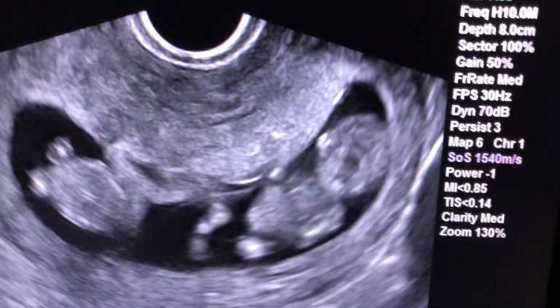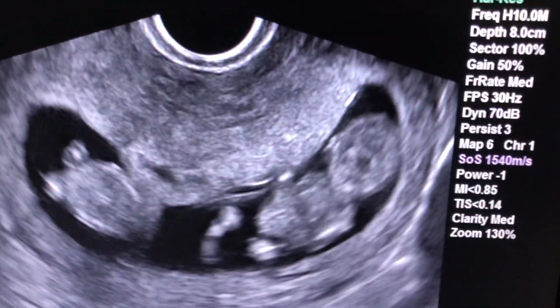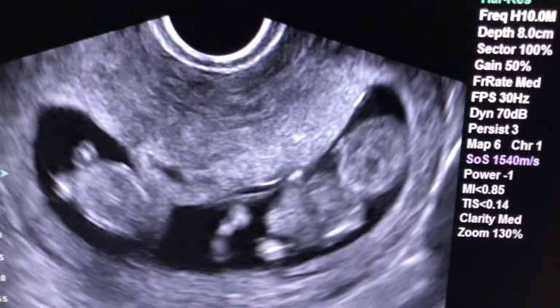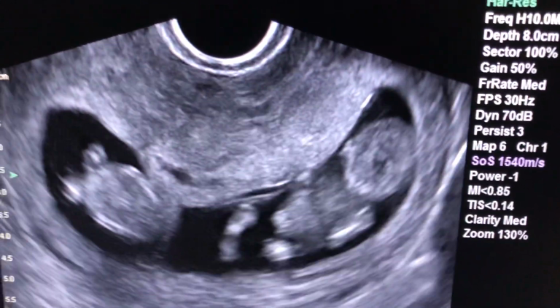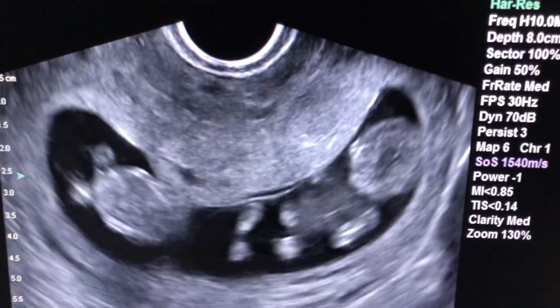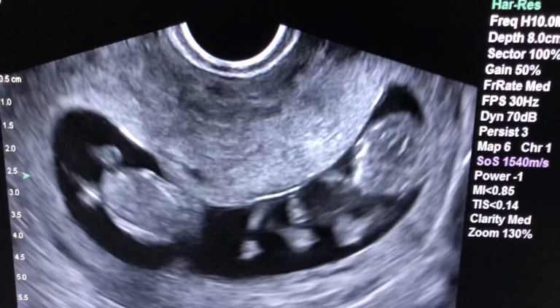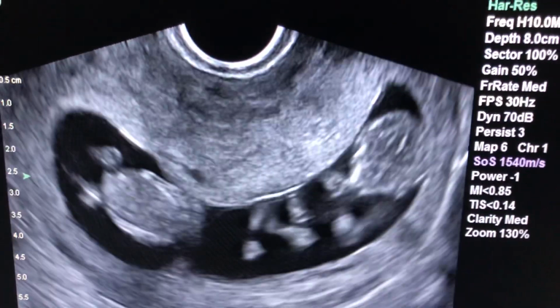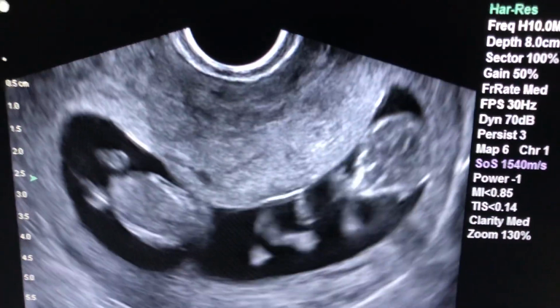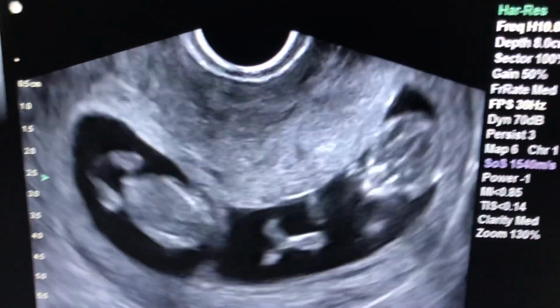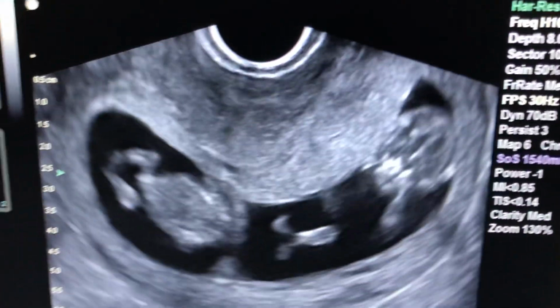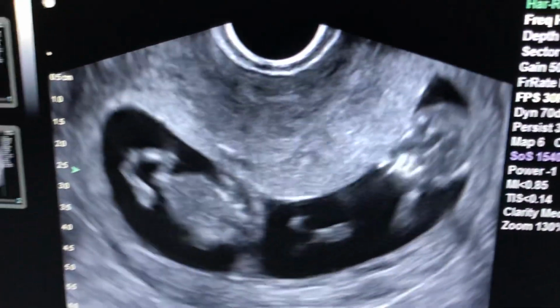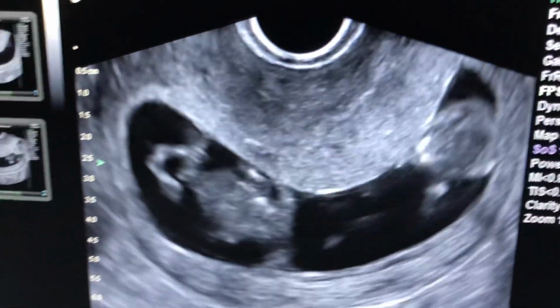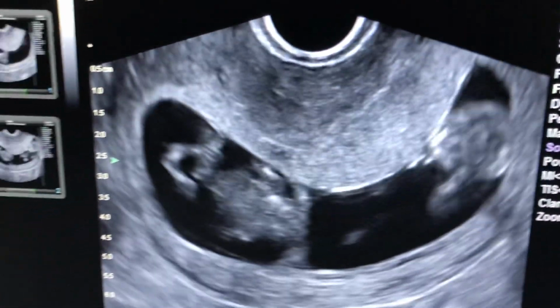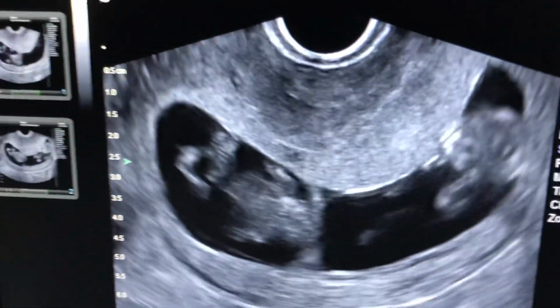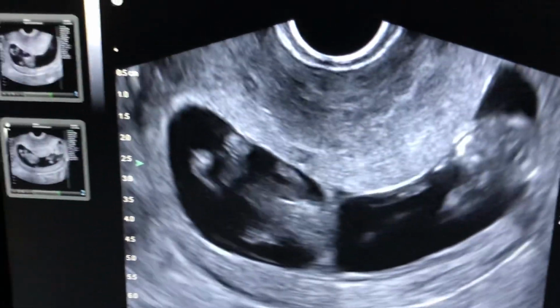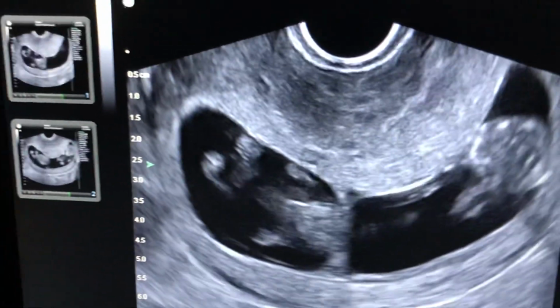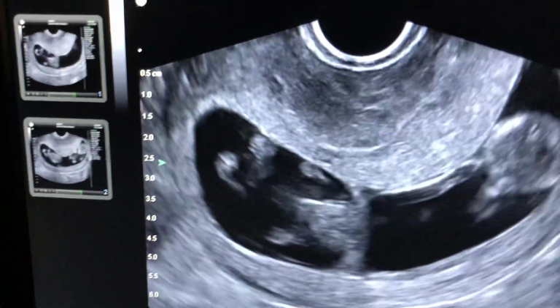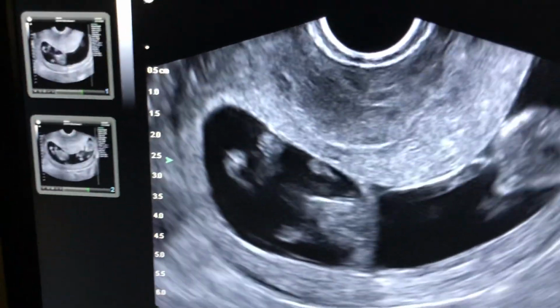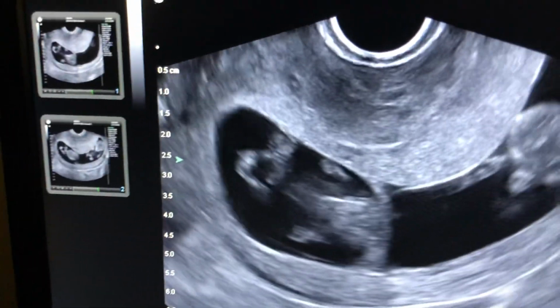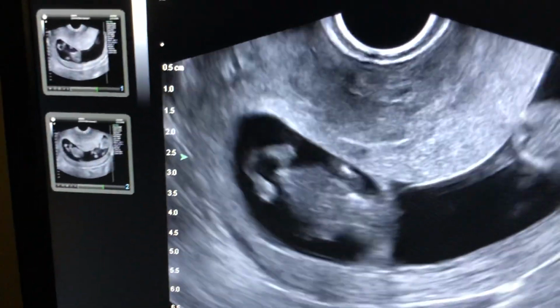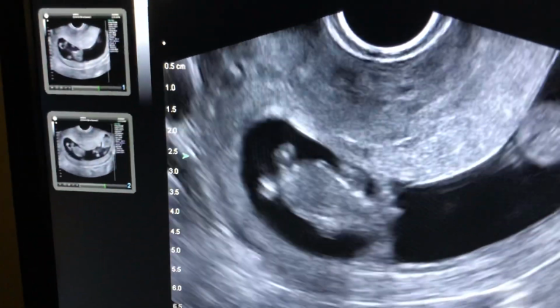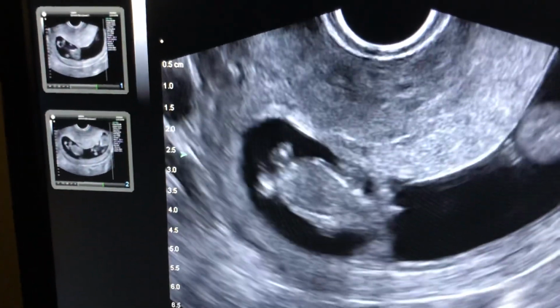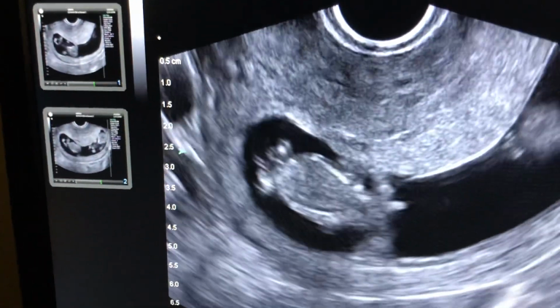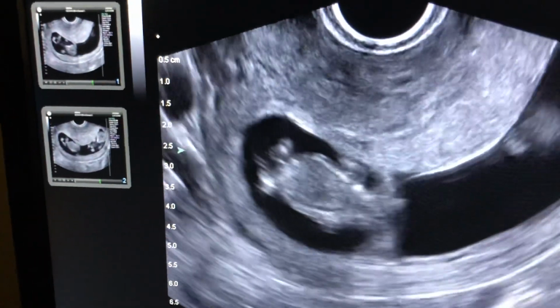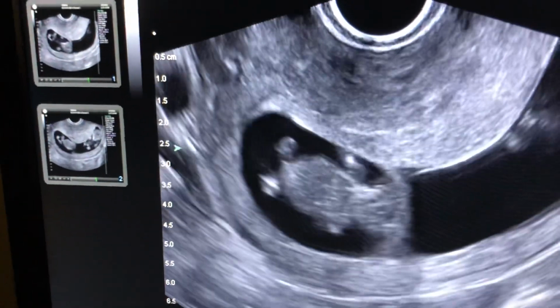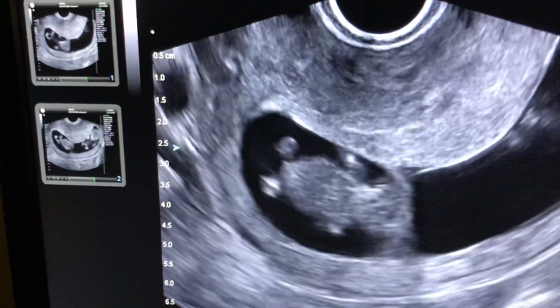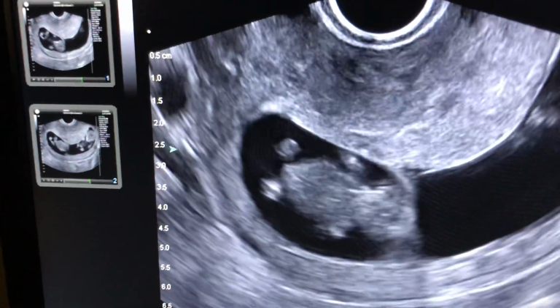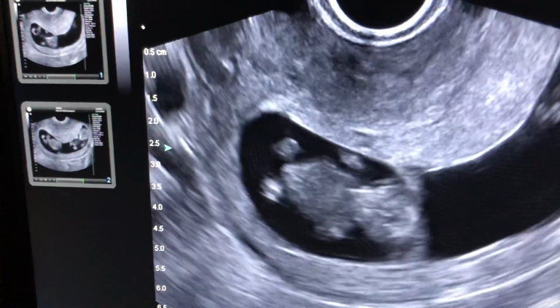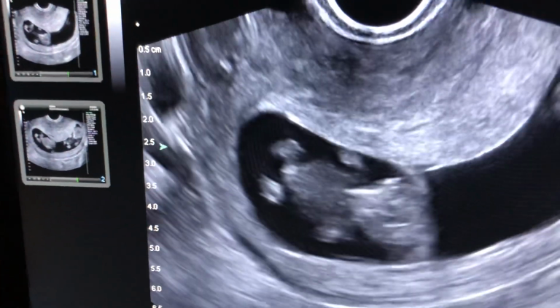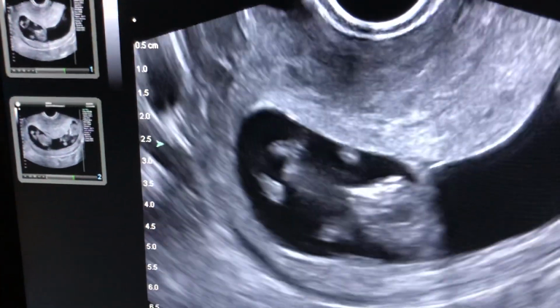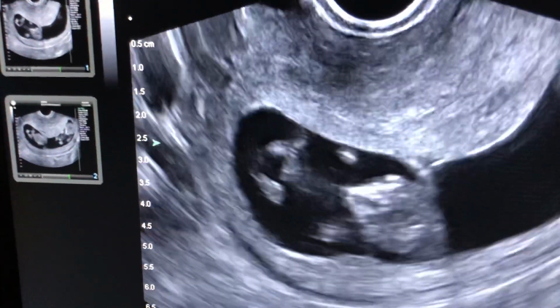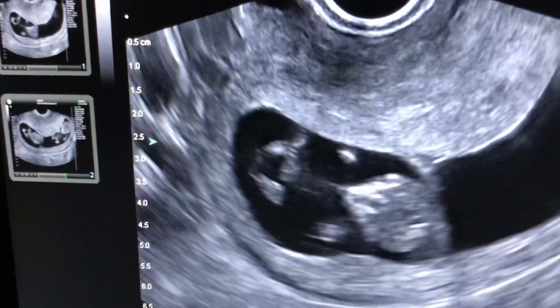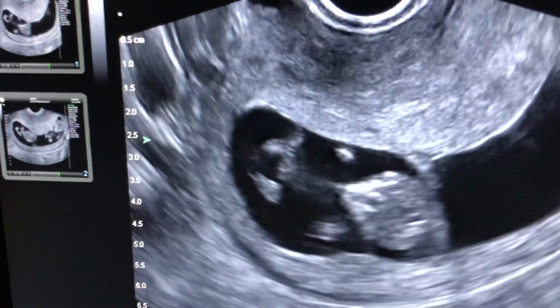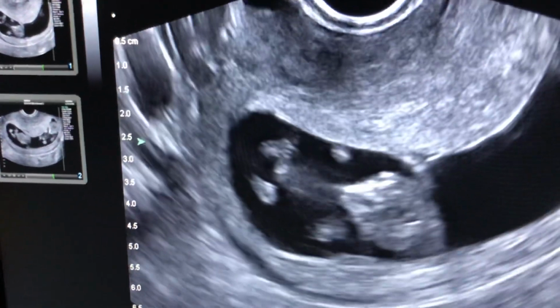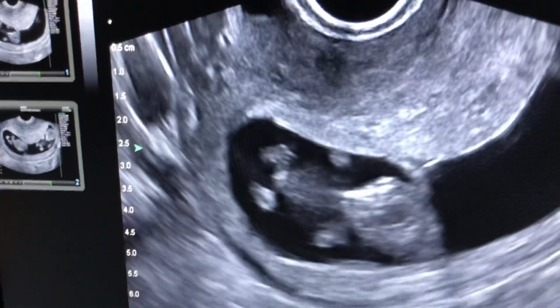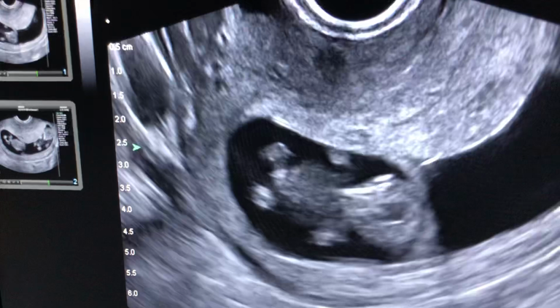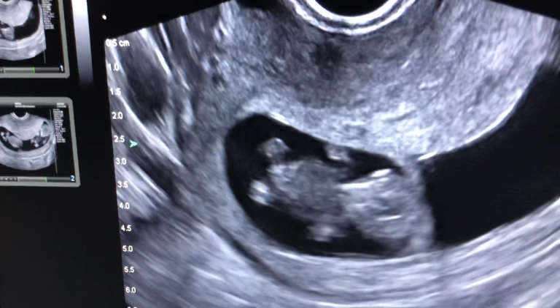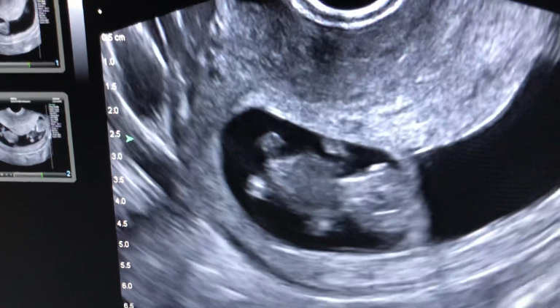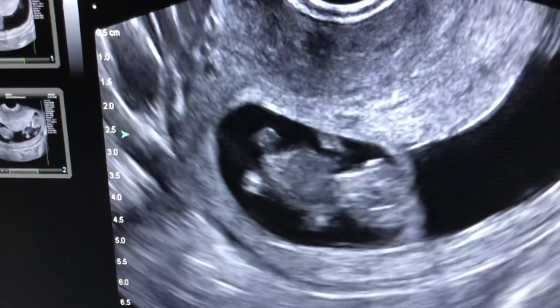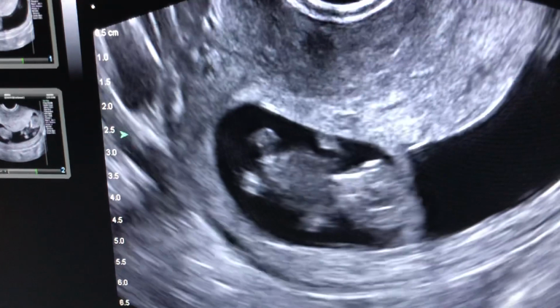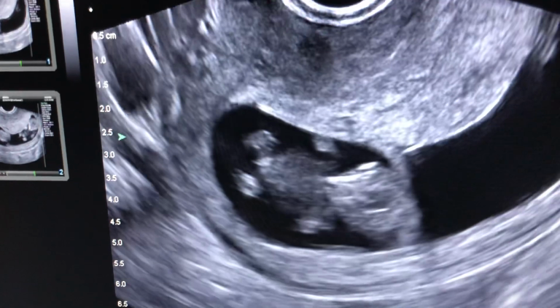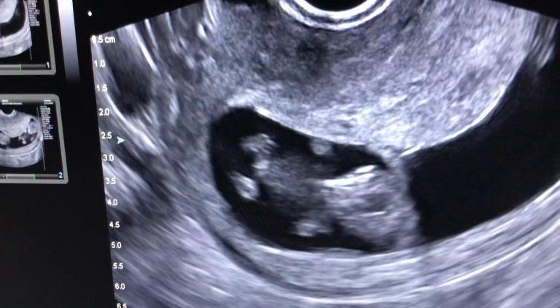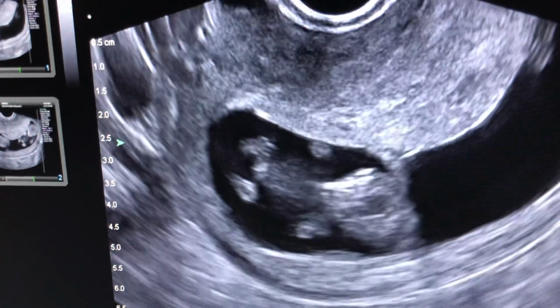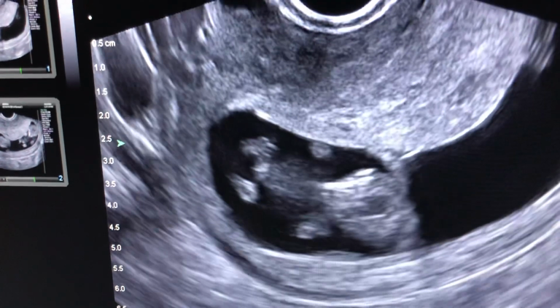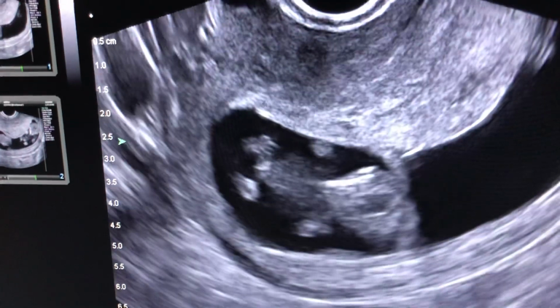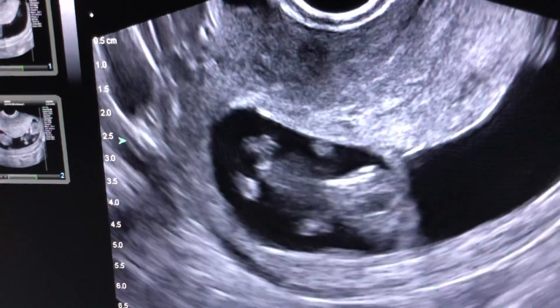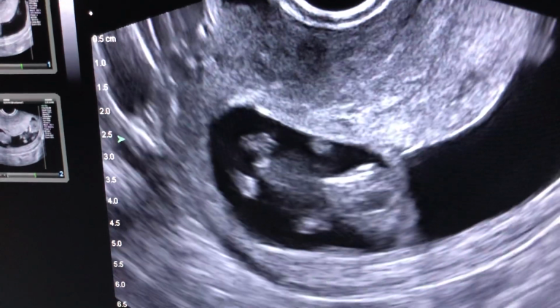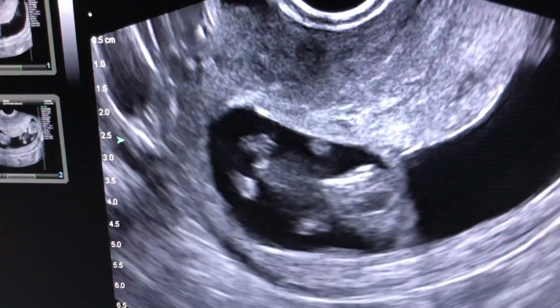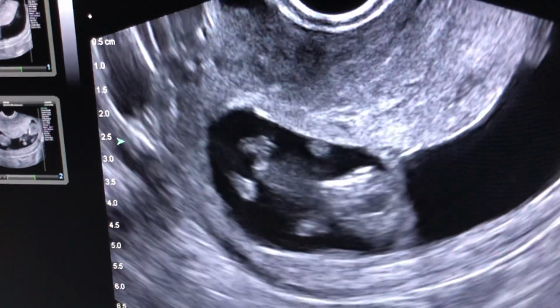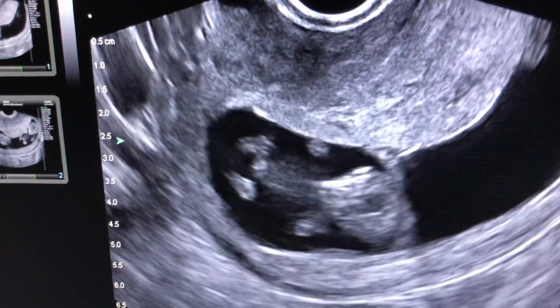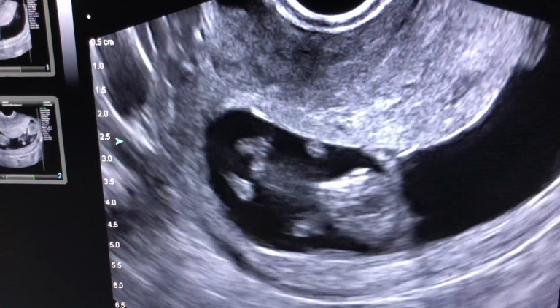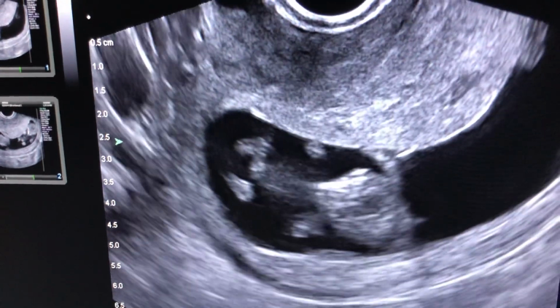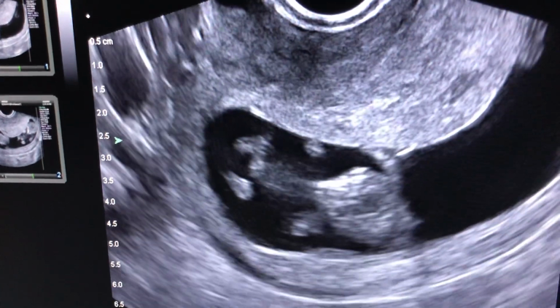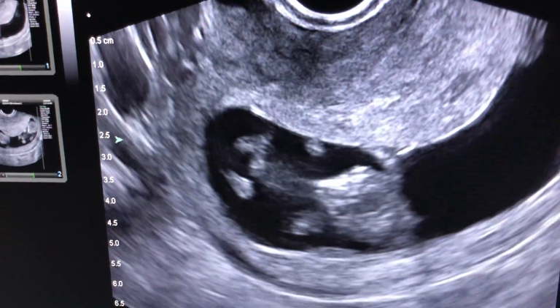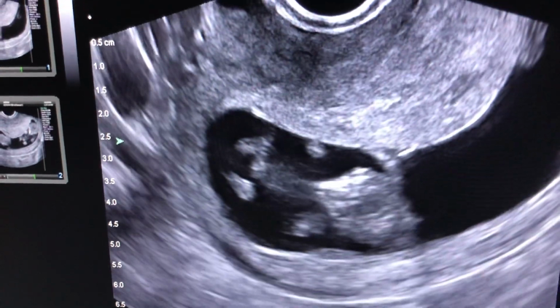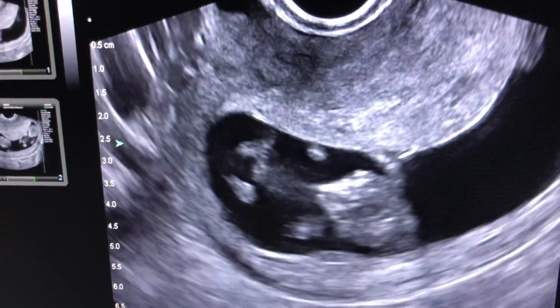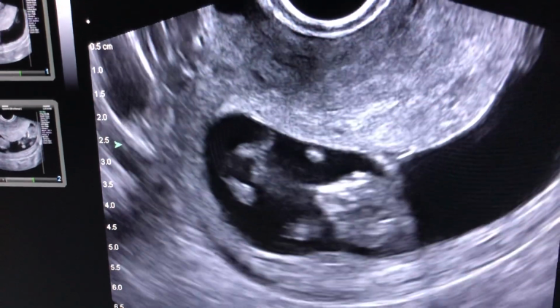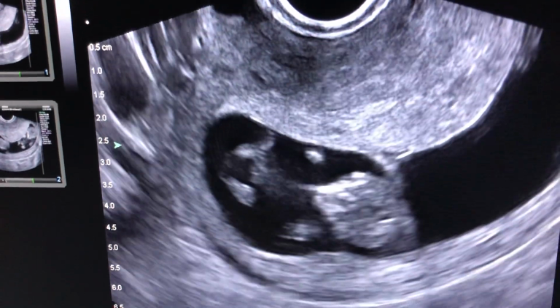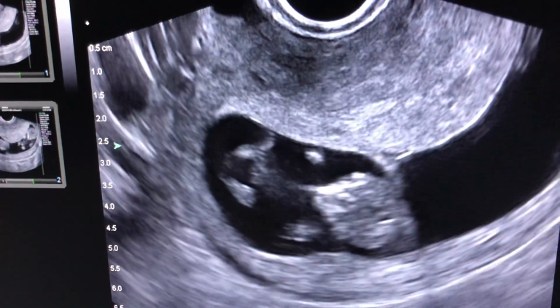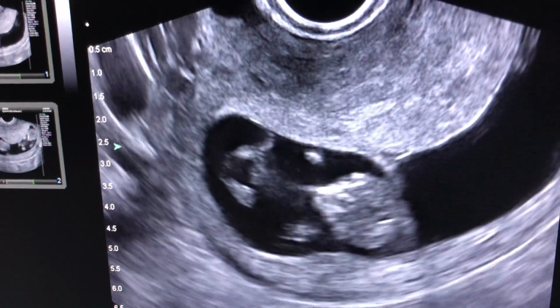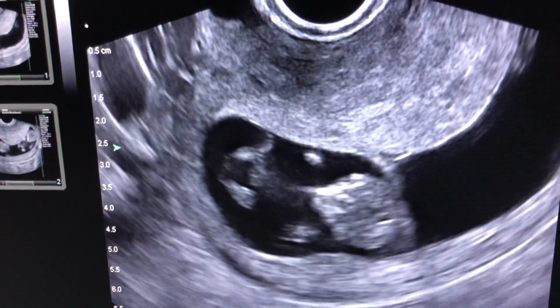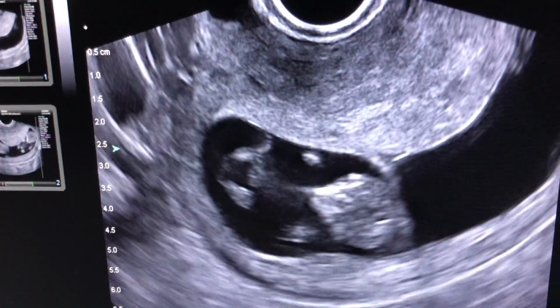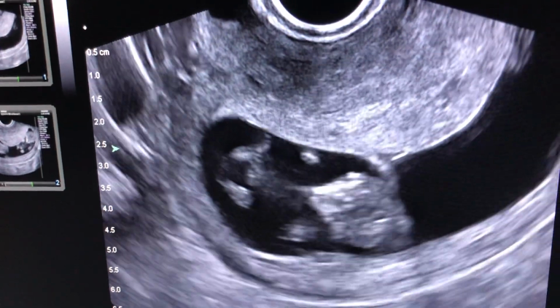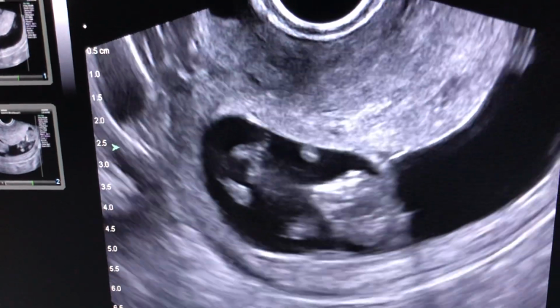And then we have Twin B over here. You can once again see the head to the right, two arms, two legs.